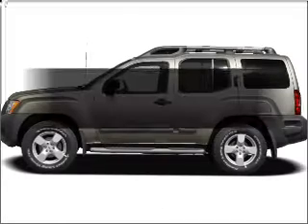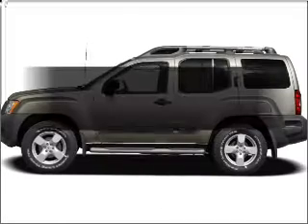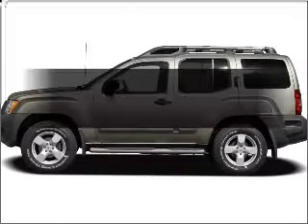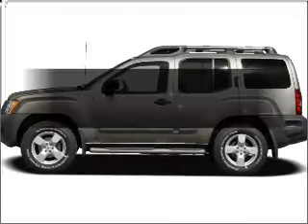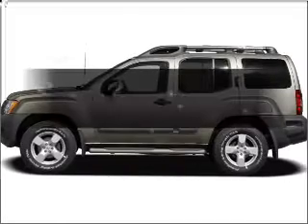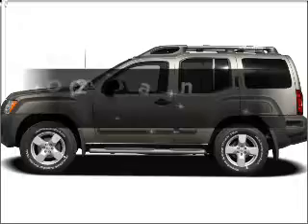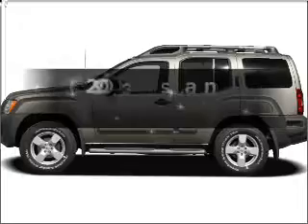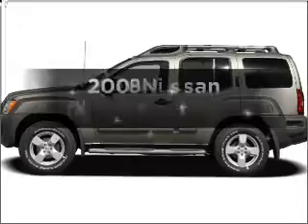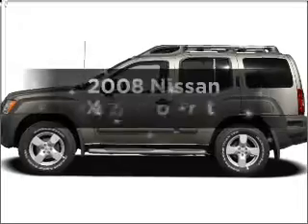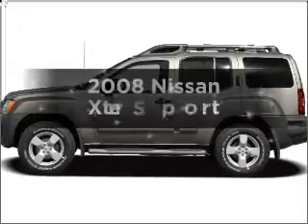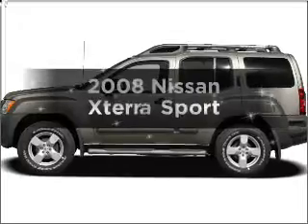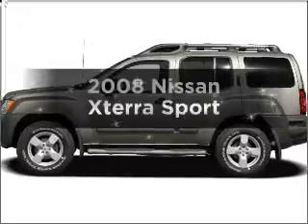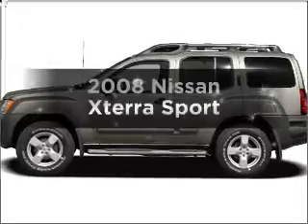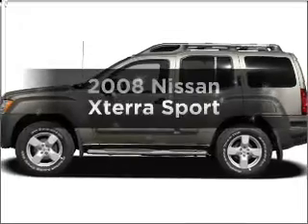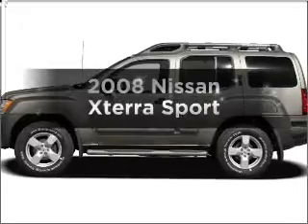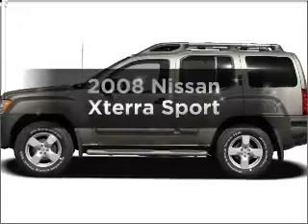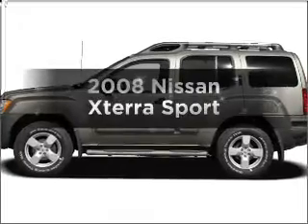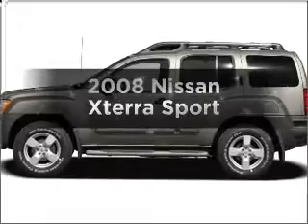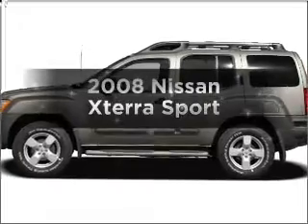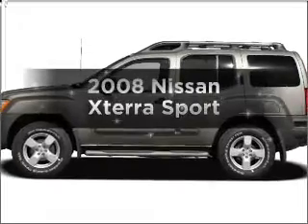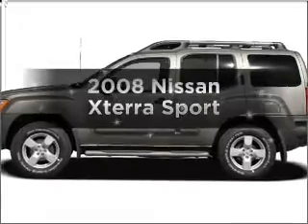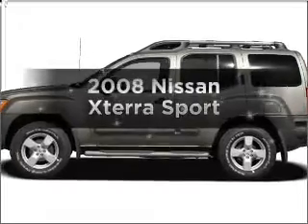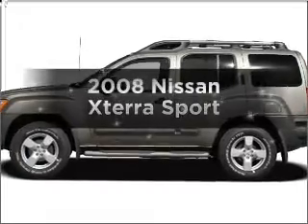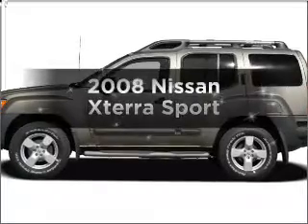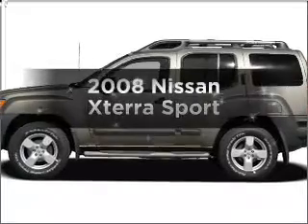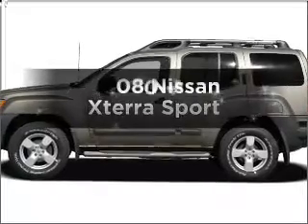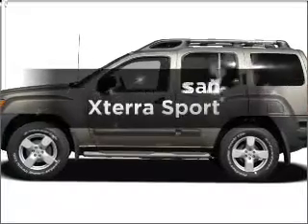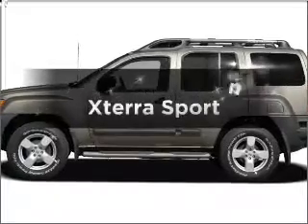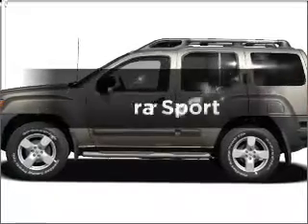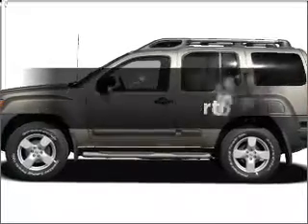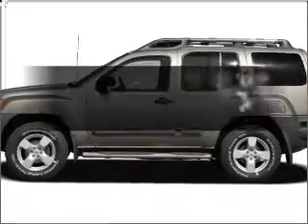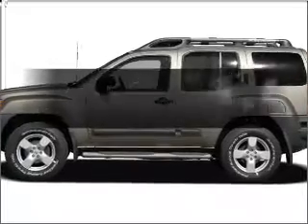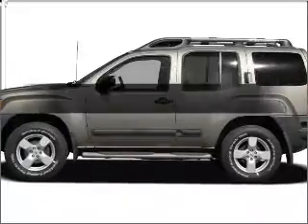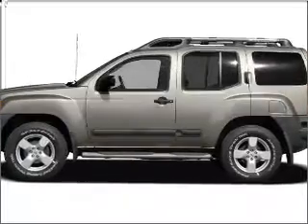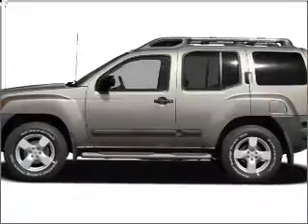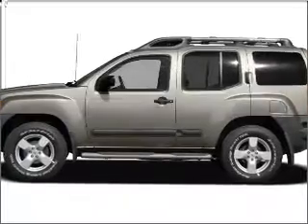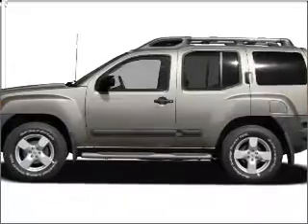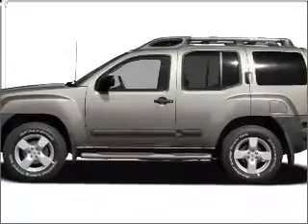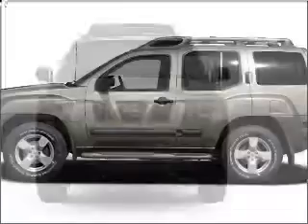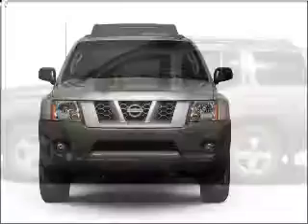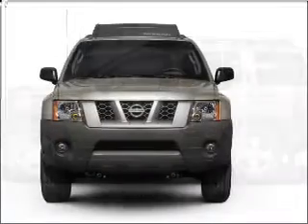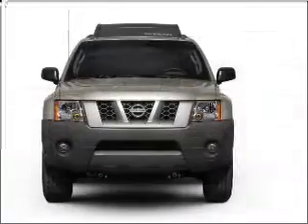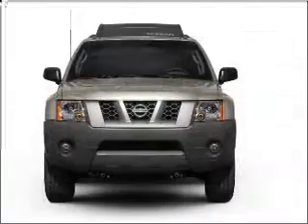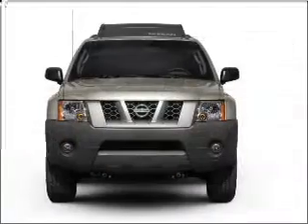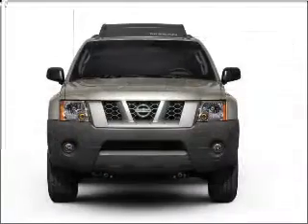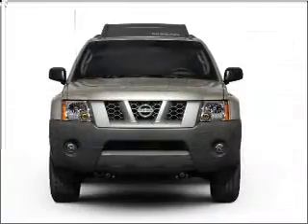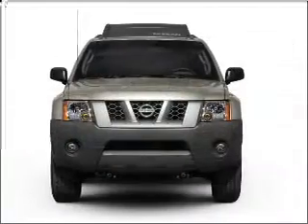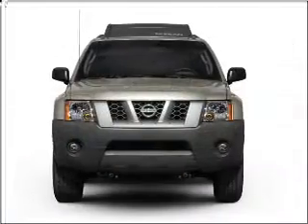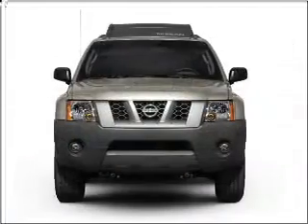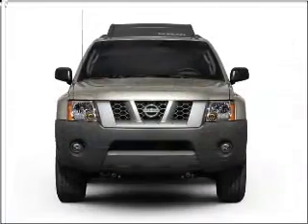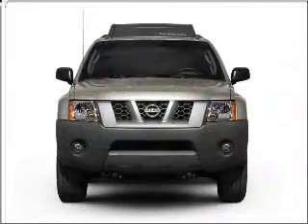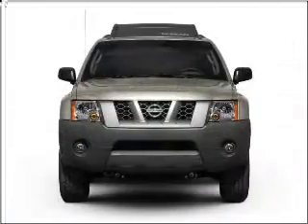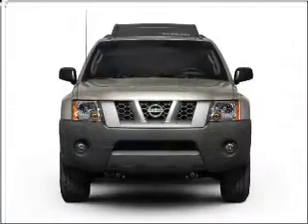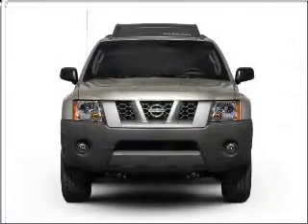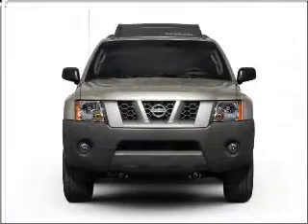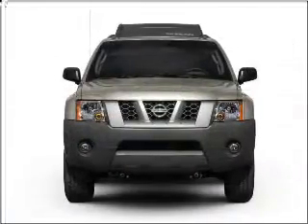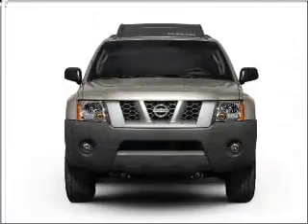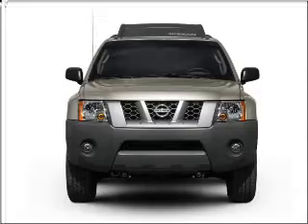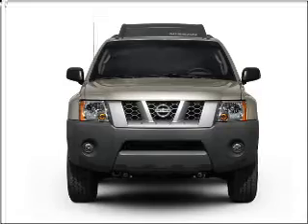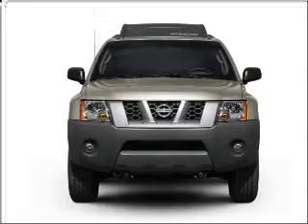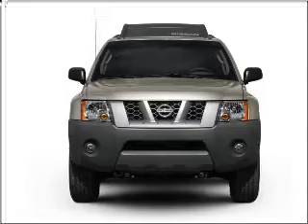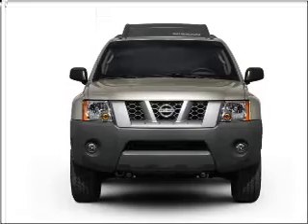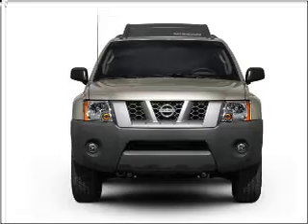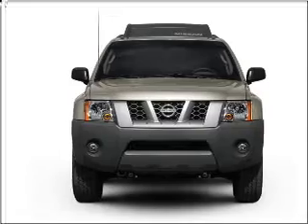Get noticed in this 2008 Nissan Xterra. If you're looking for a first-rate auto, this one could be yours today.